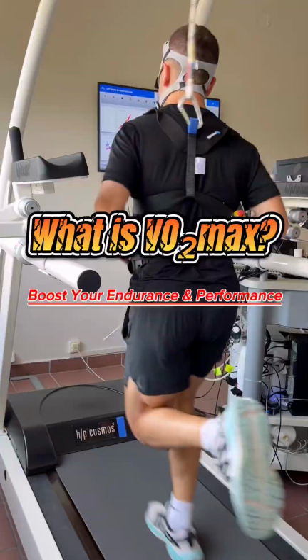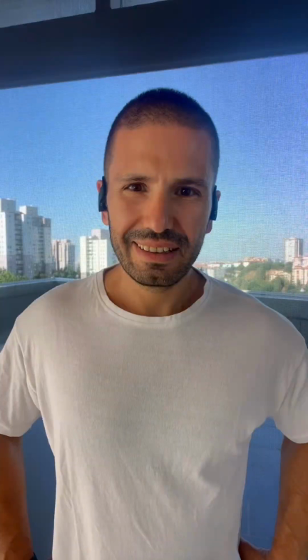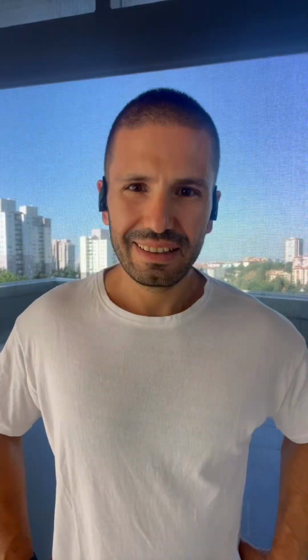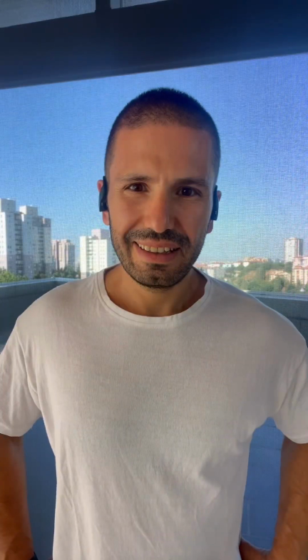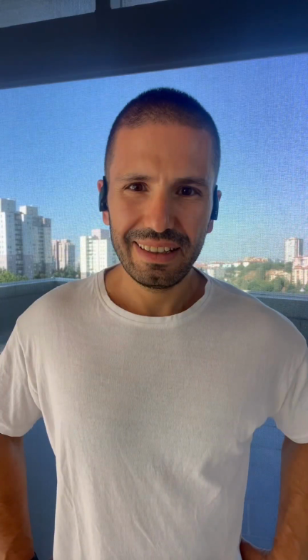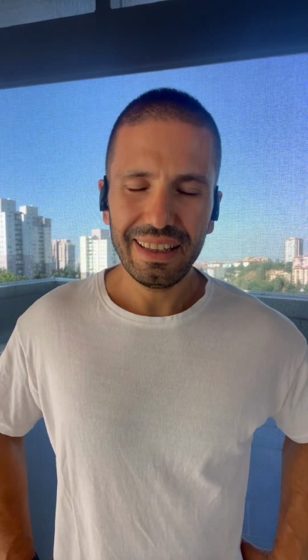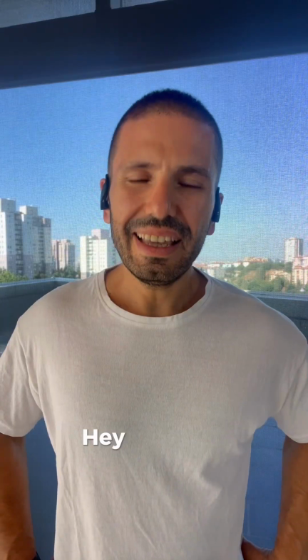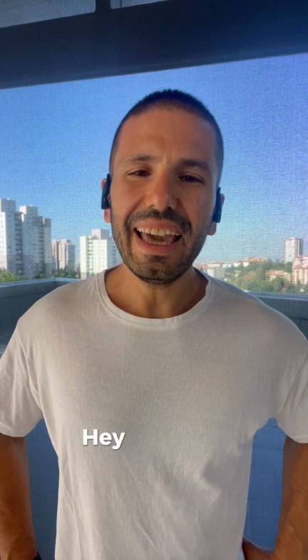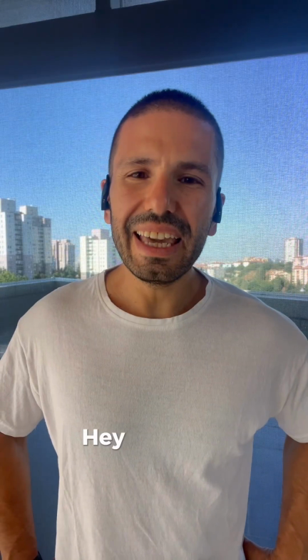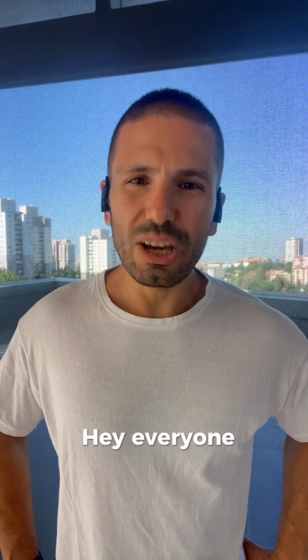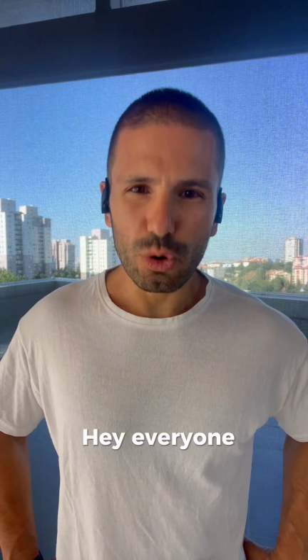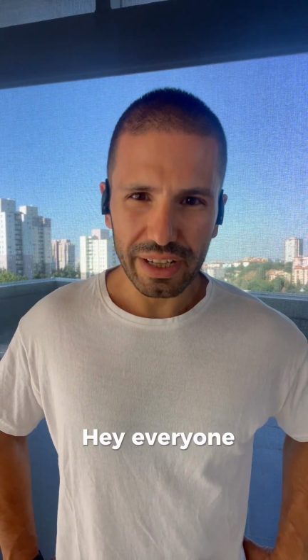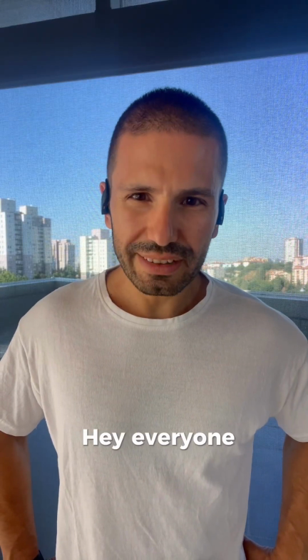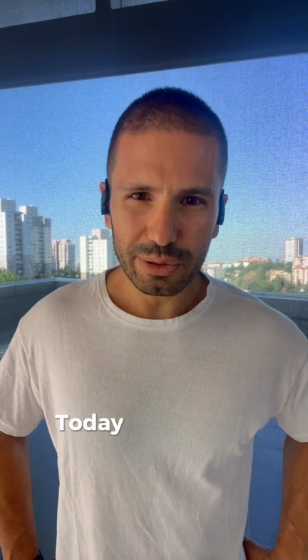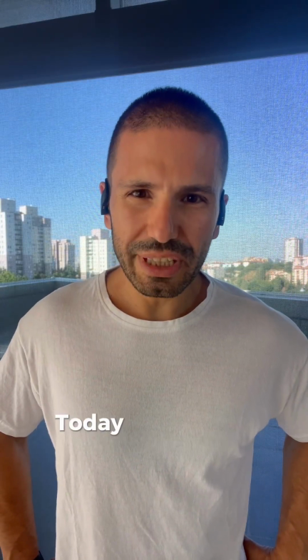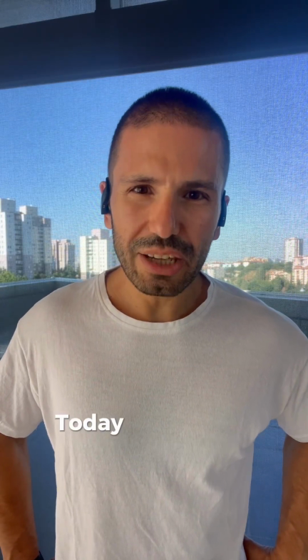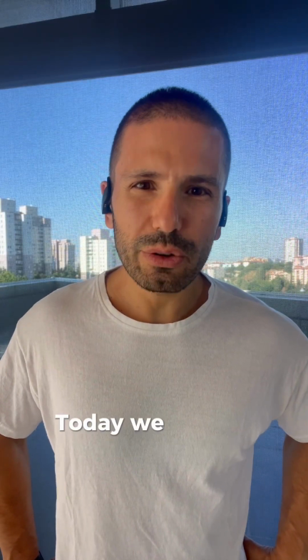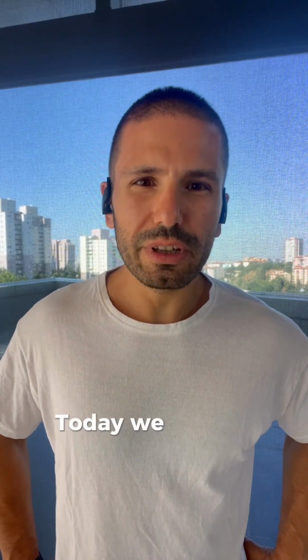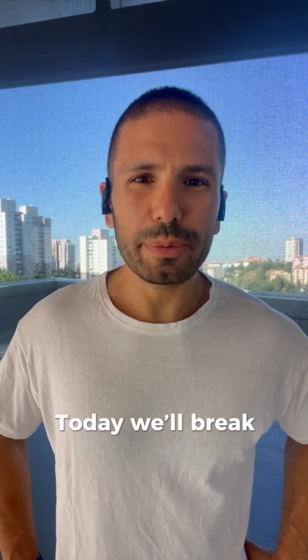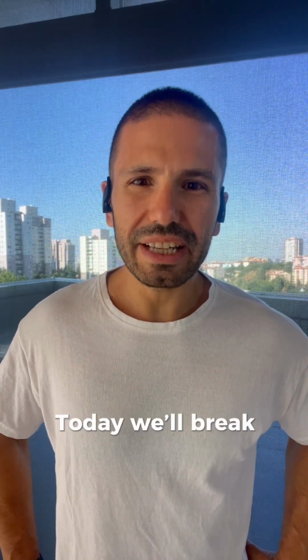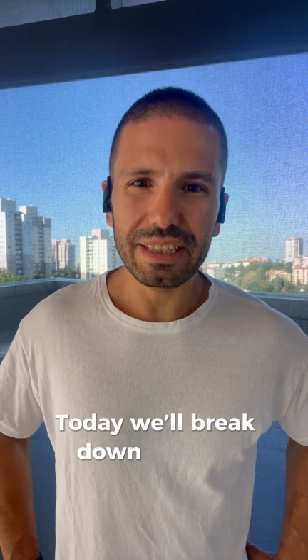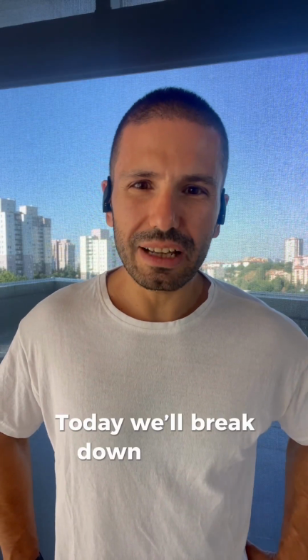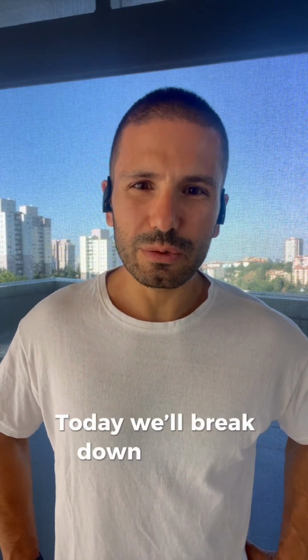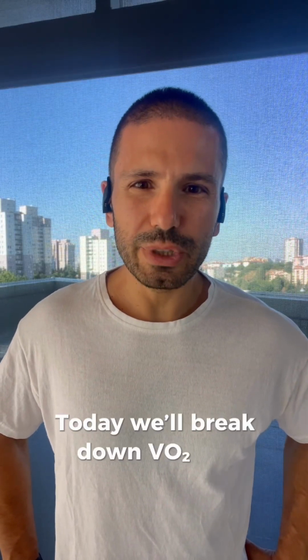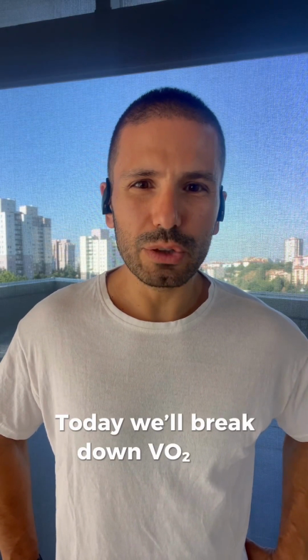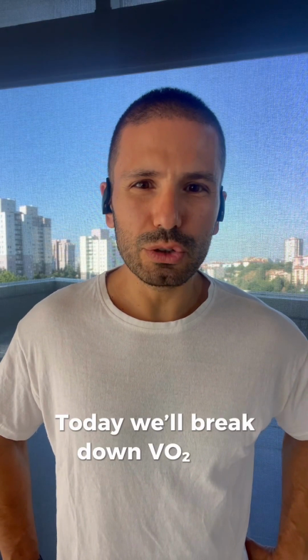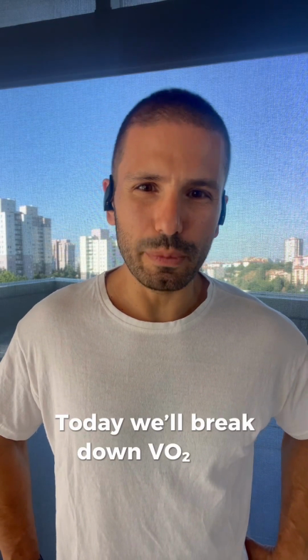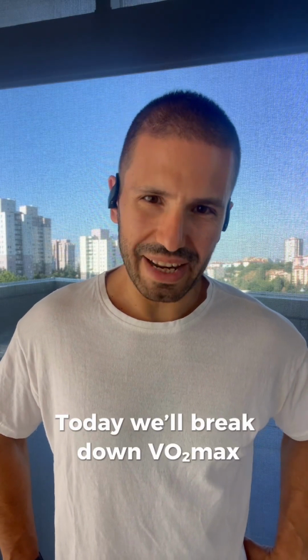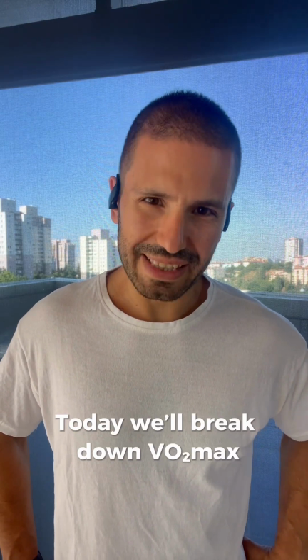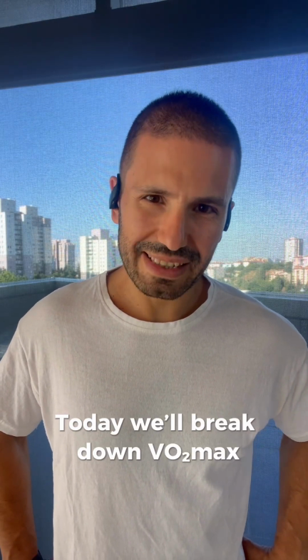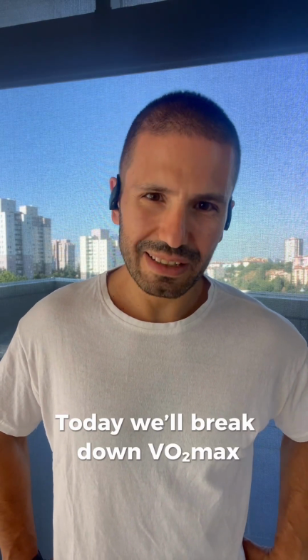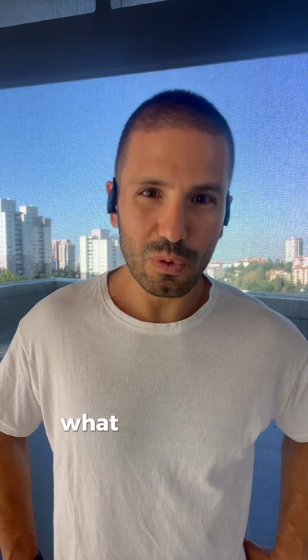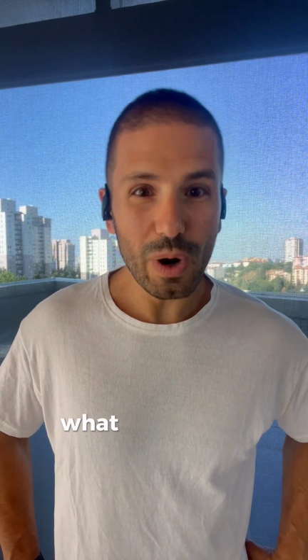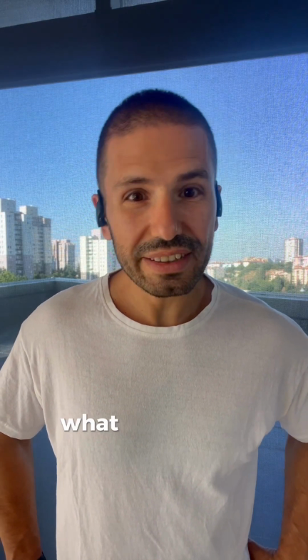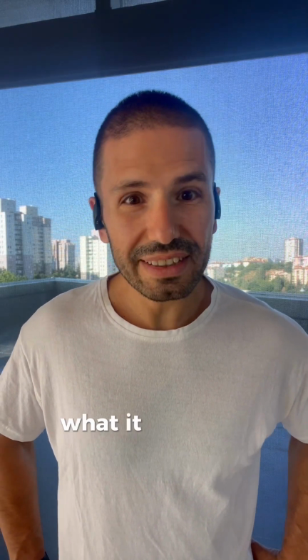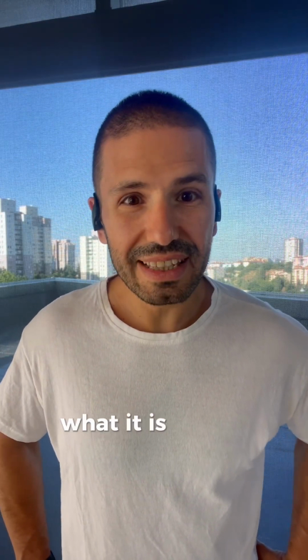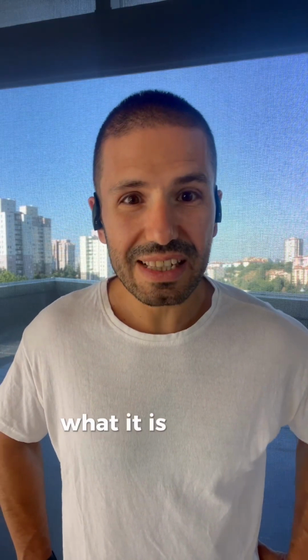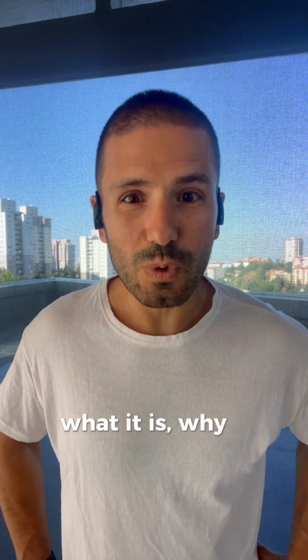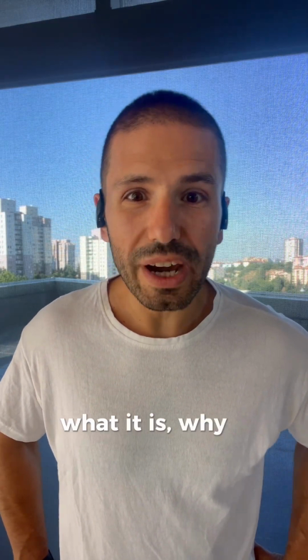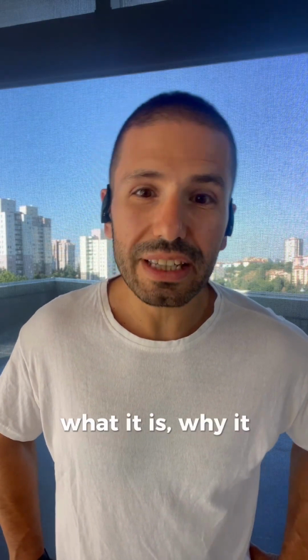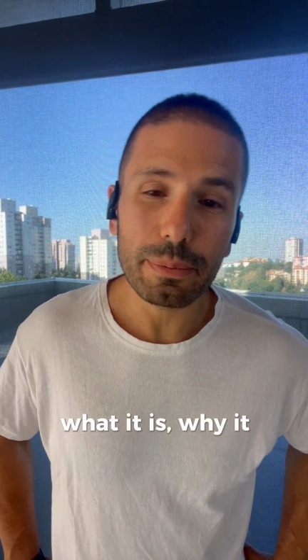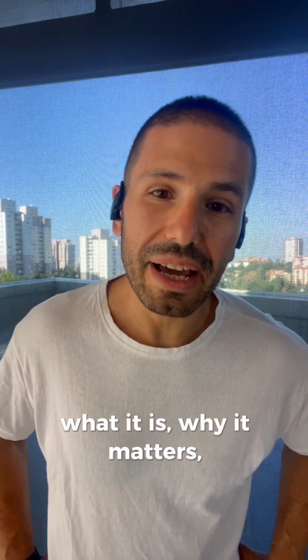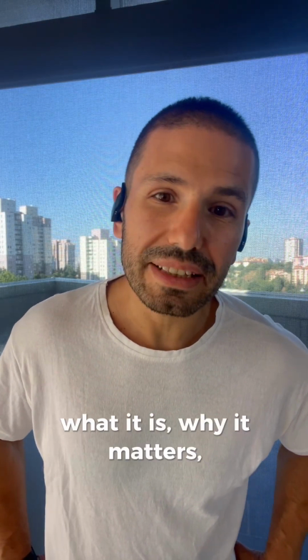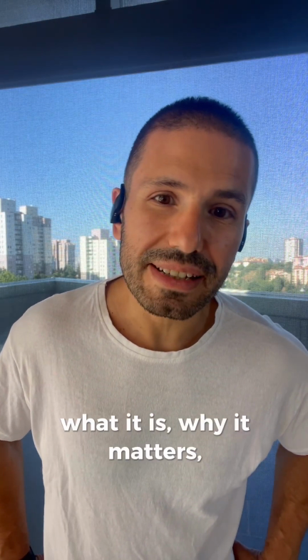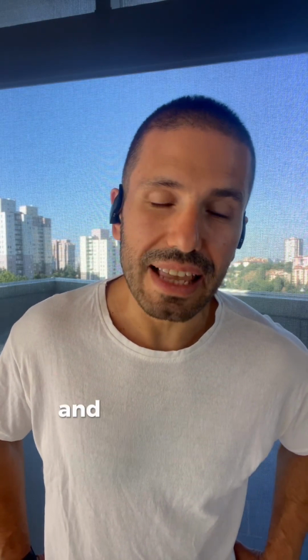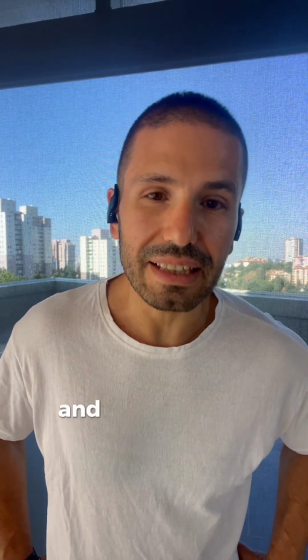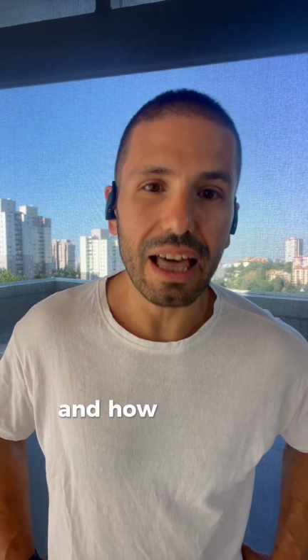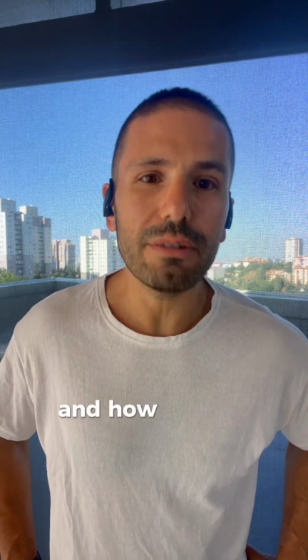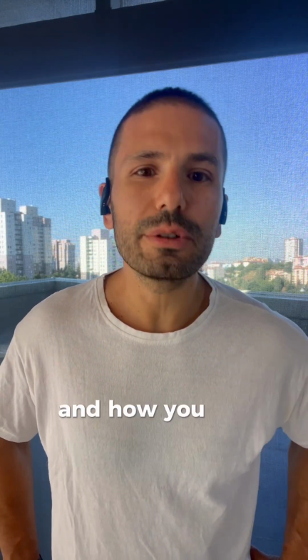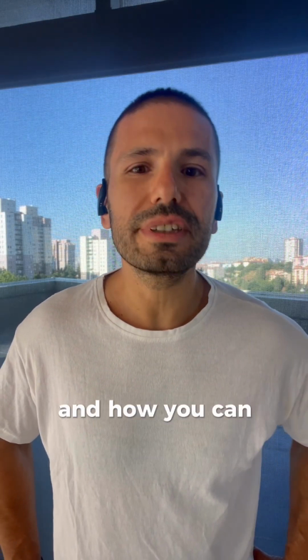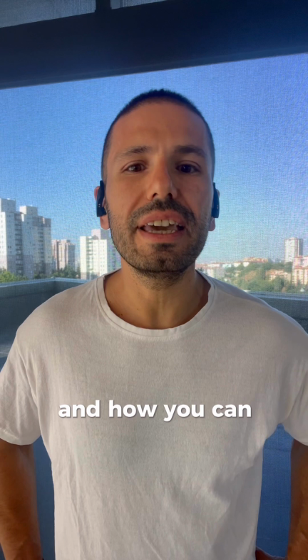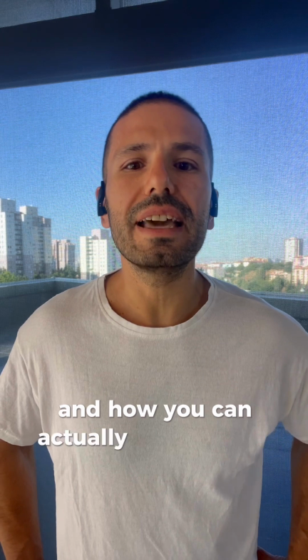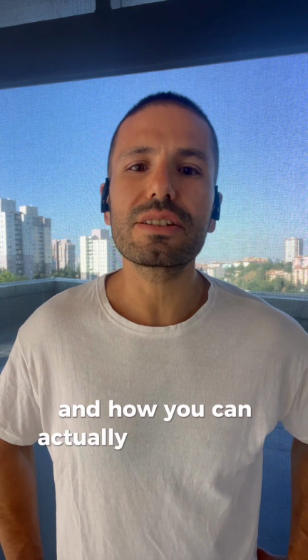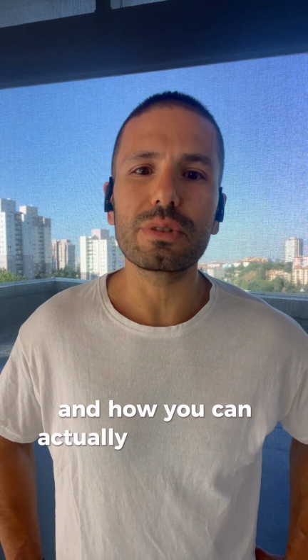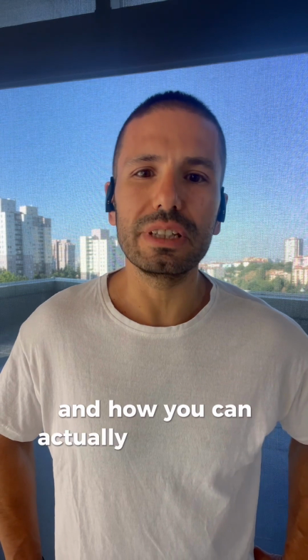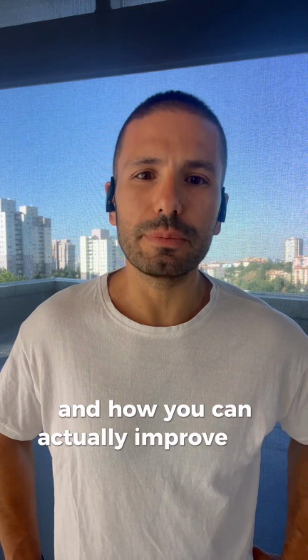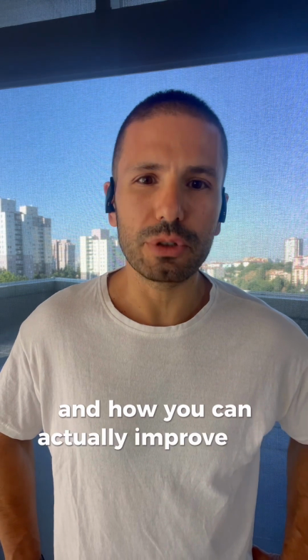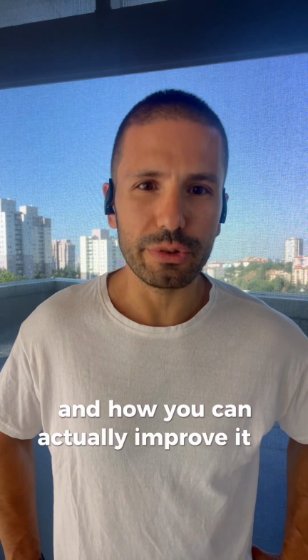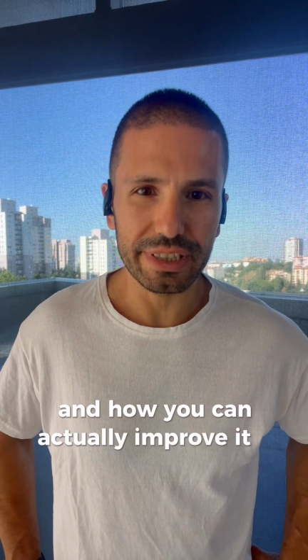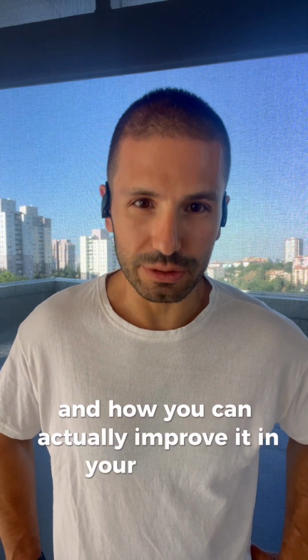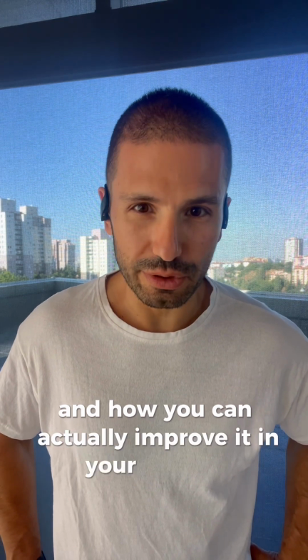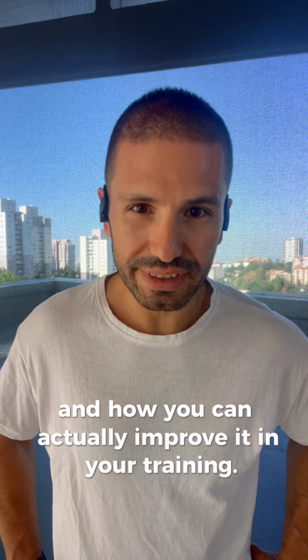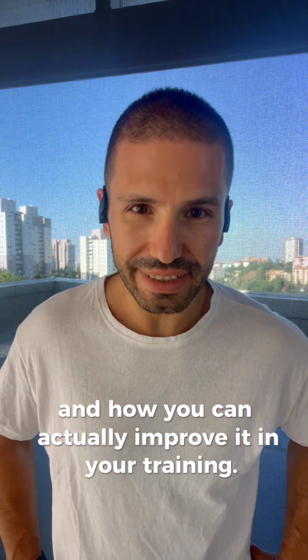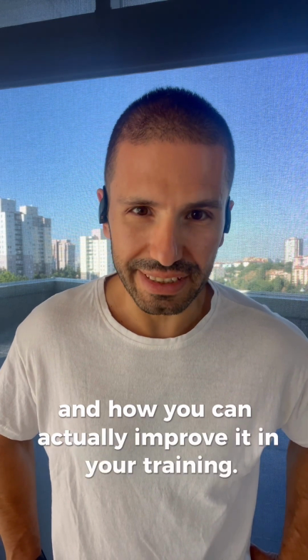Hey everyone, today we will break down VO2 max — what it is, why it matters, and how you can actually improve it in your training.